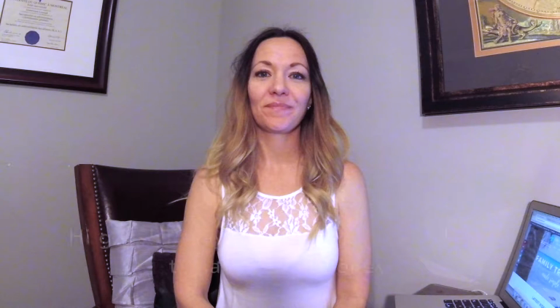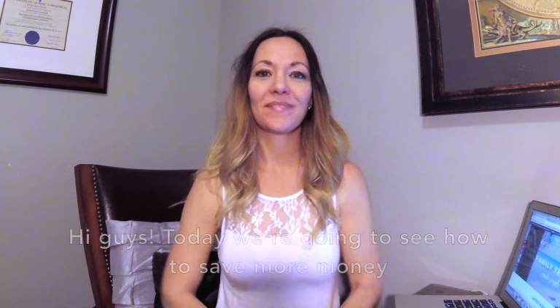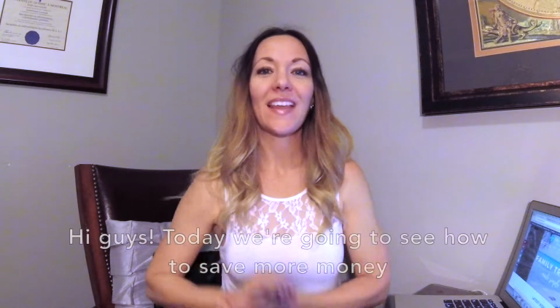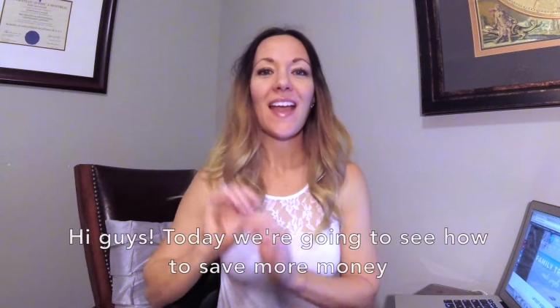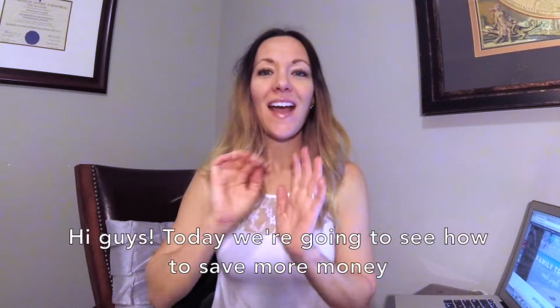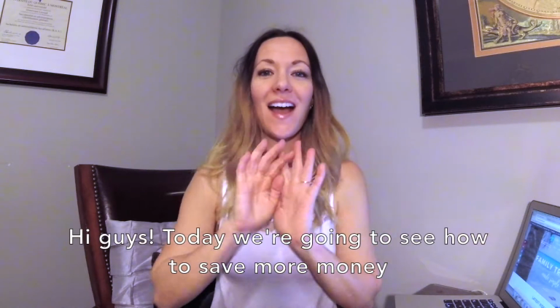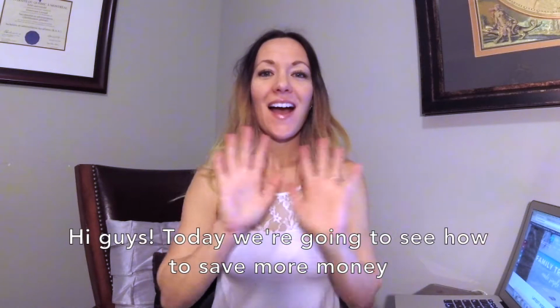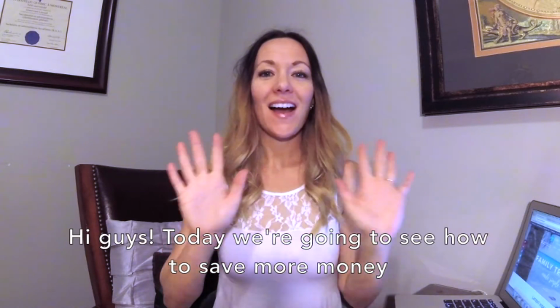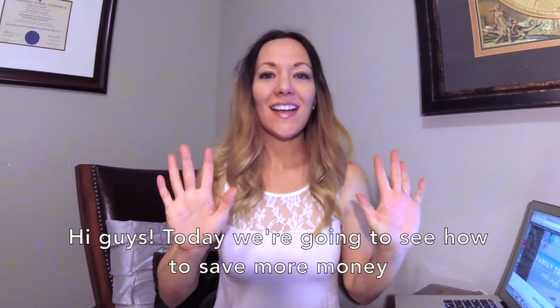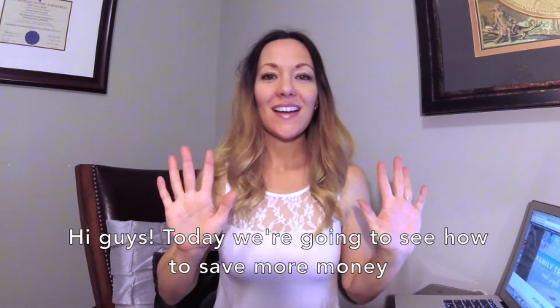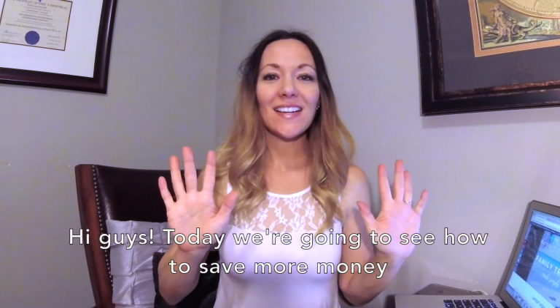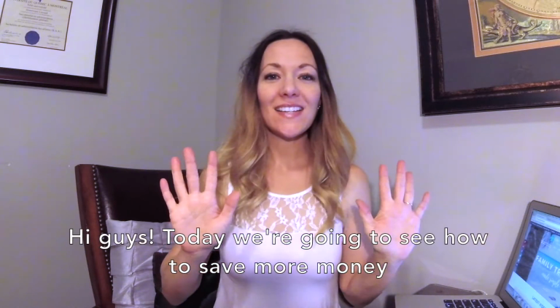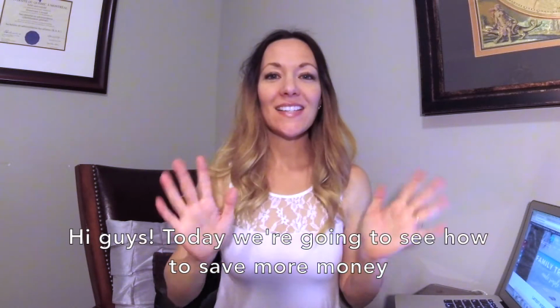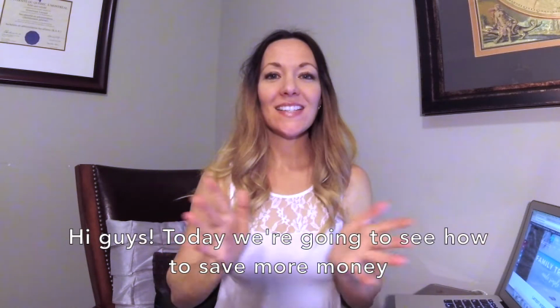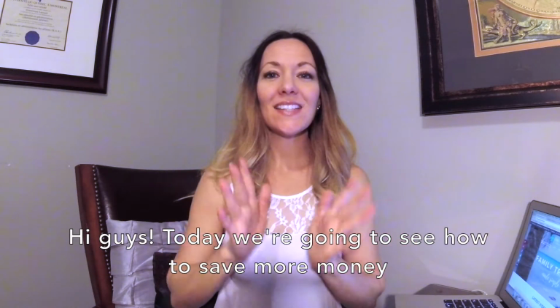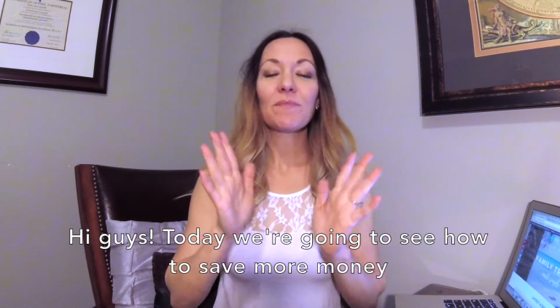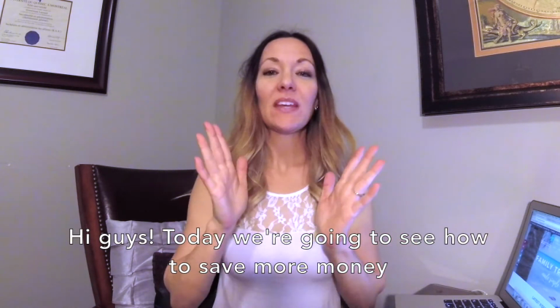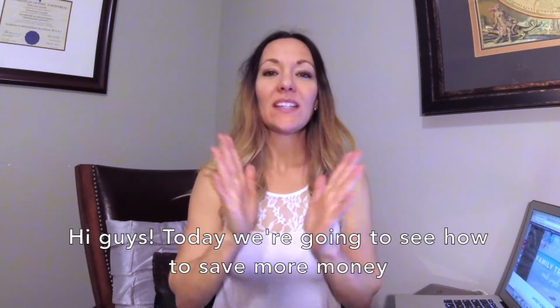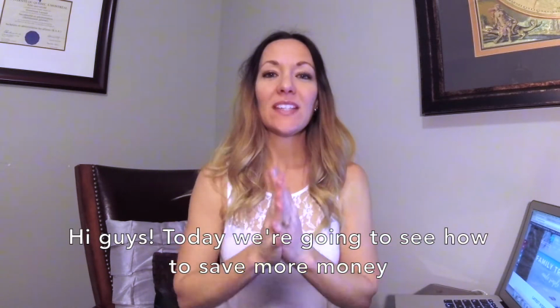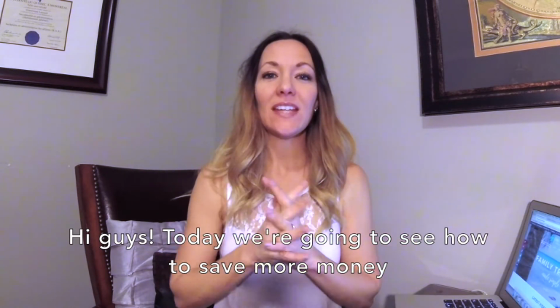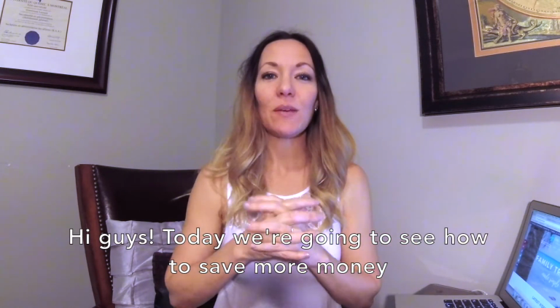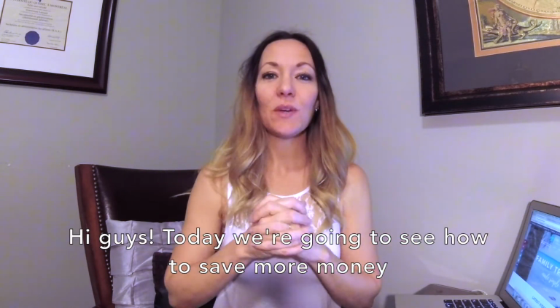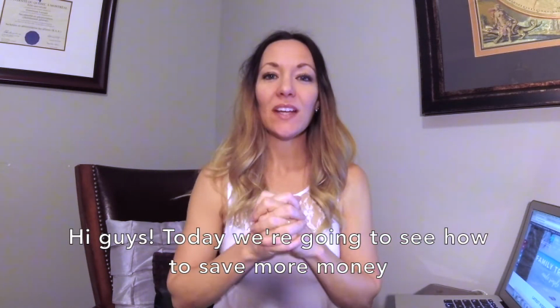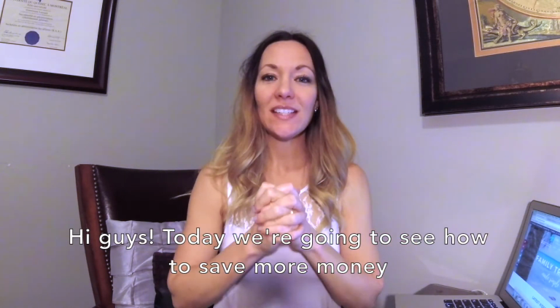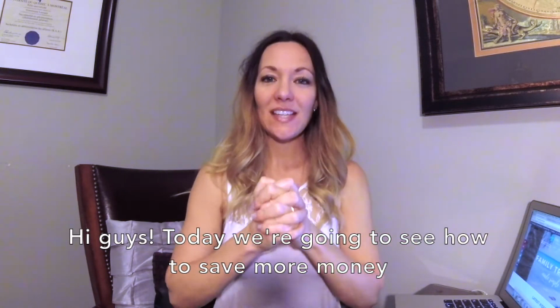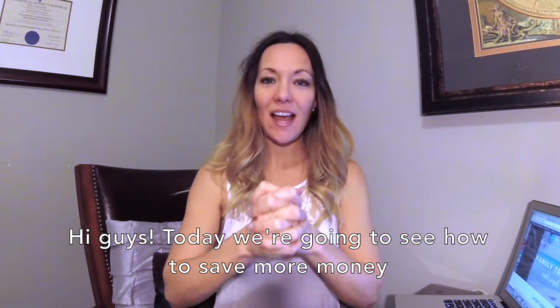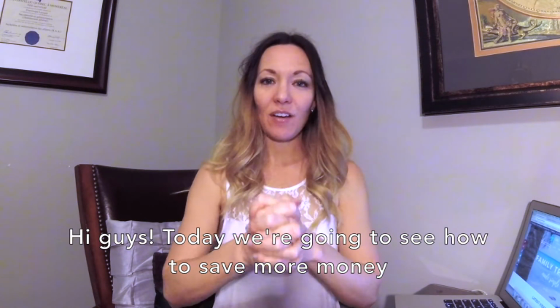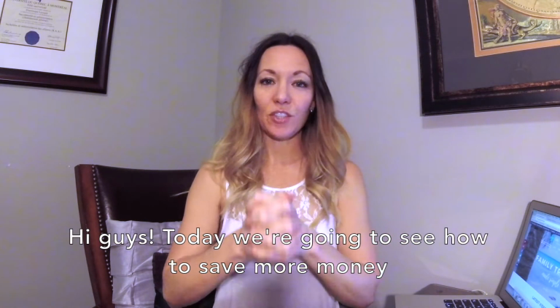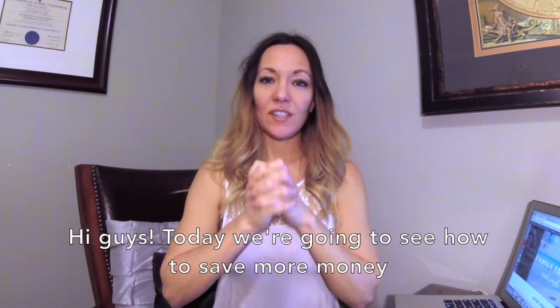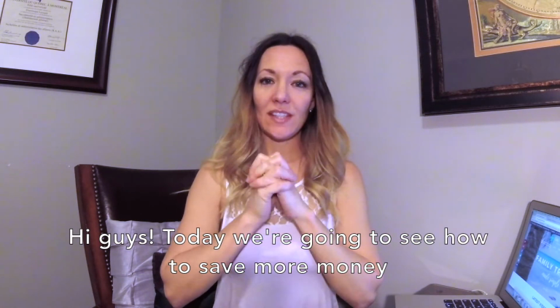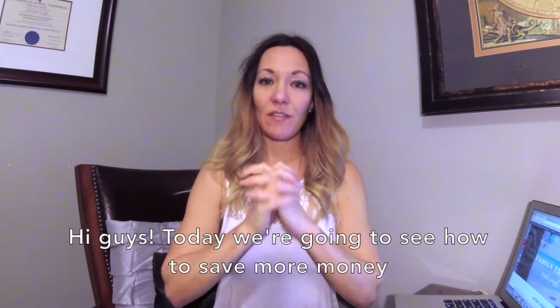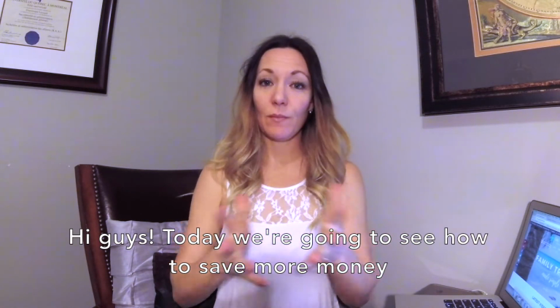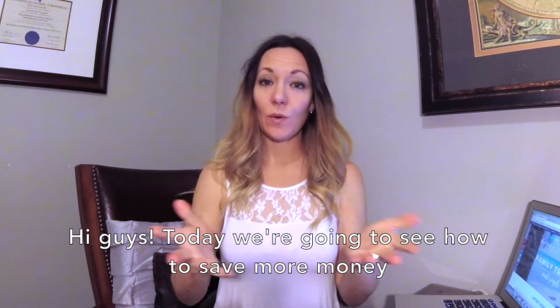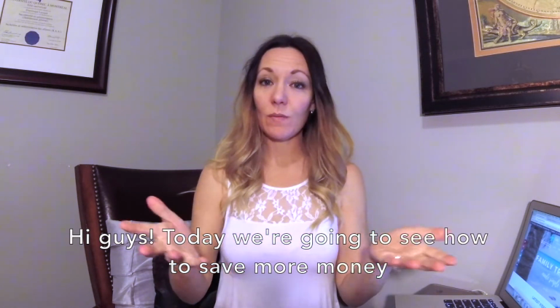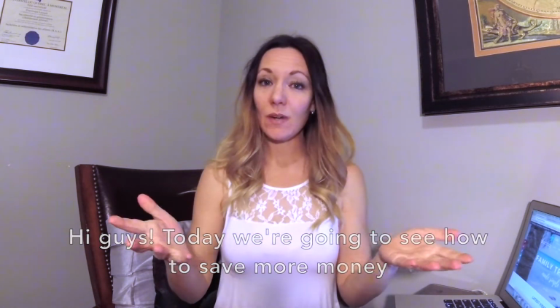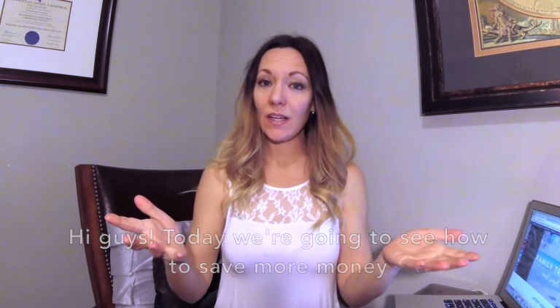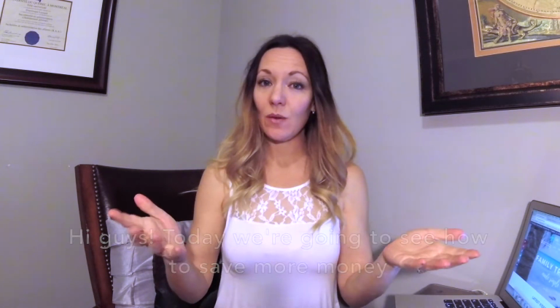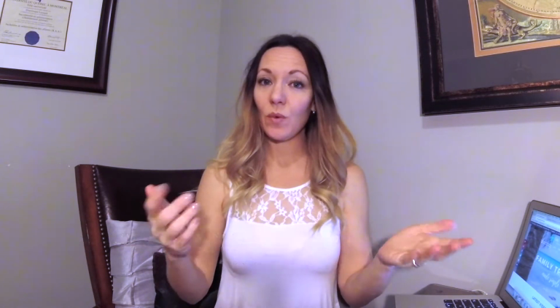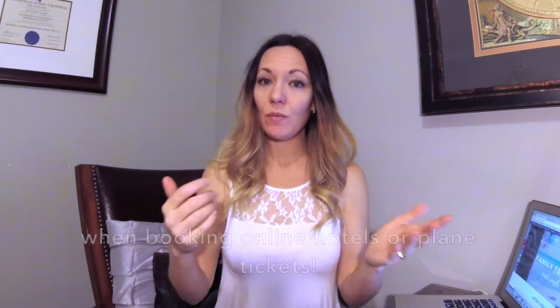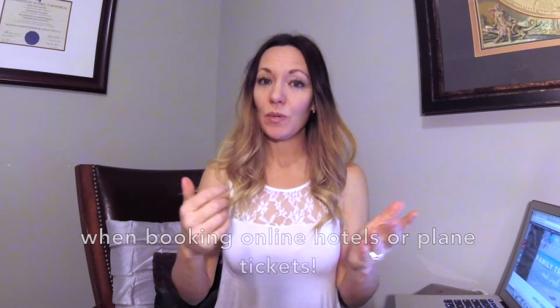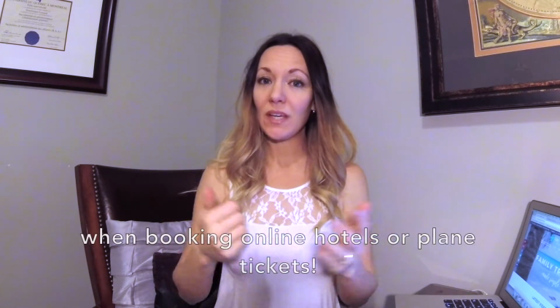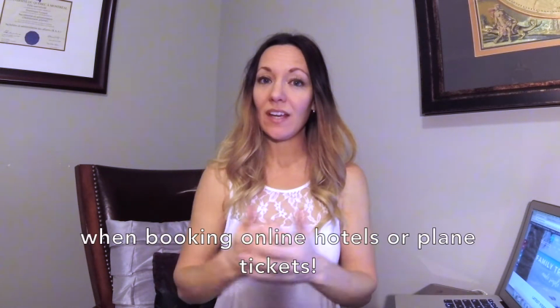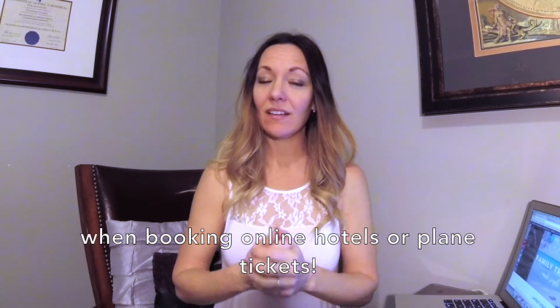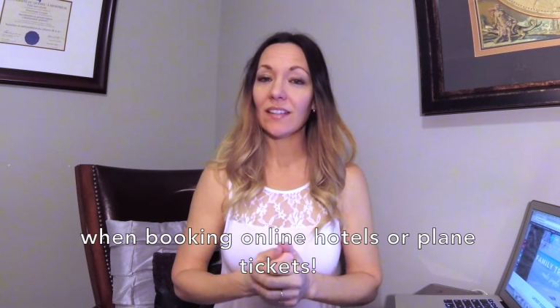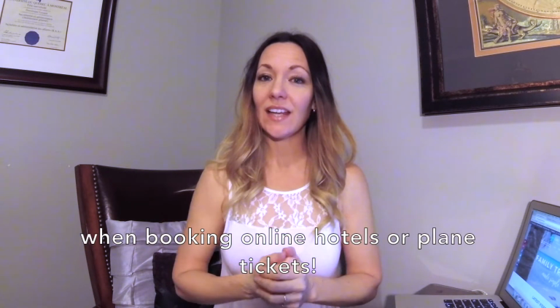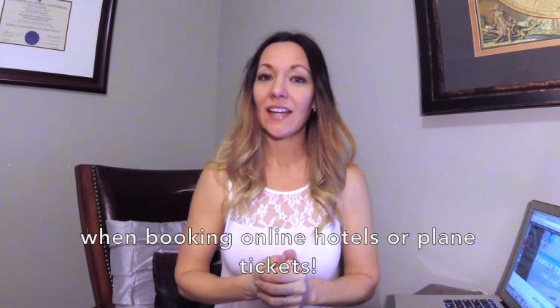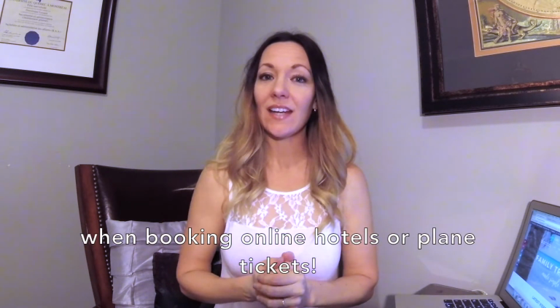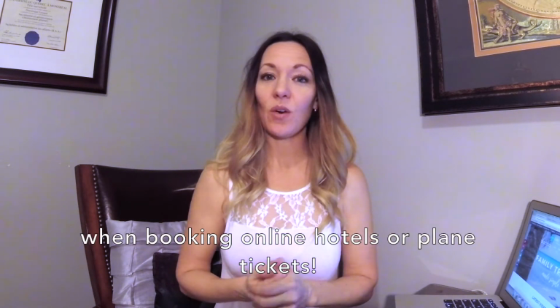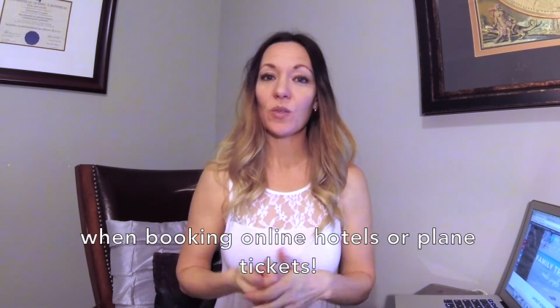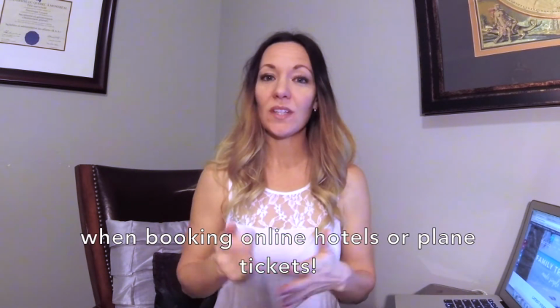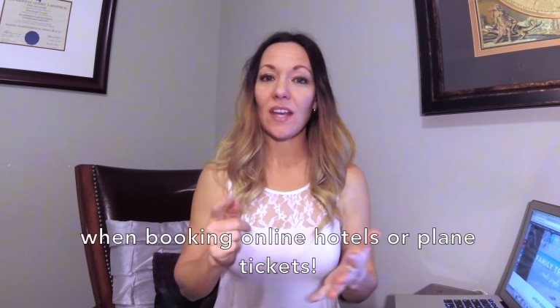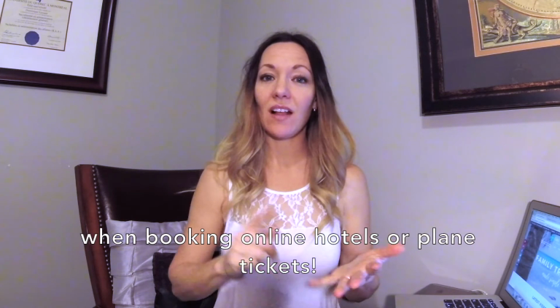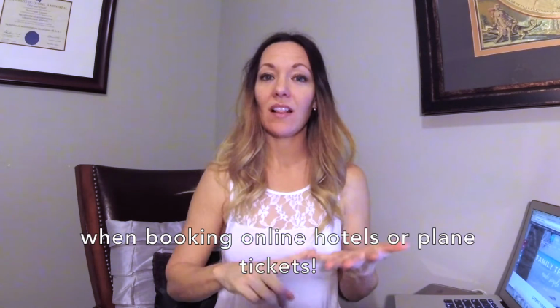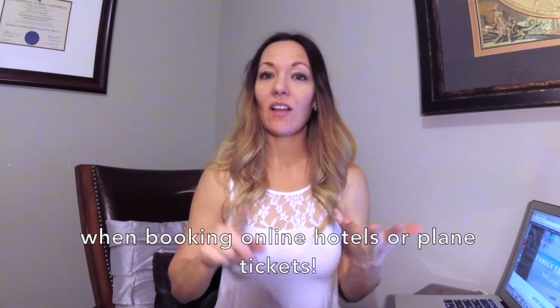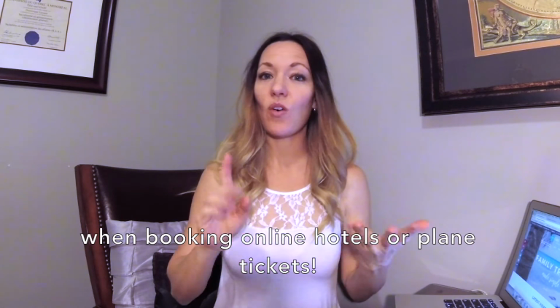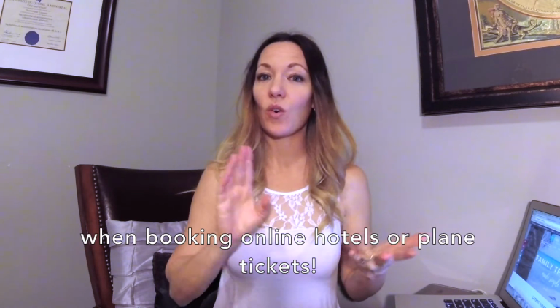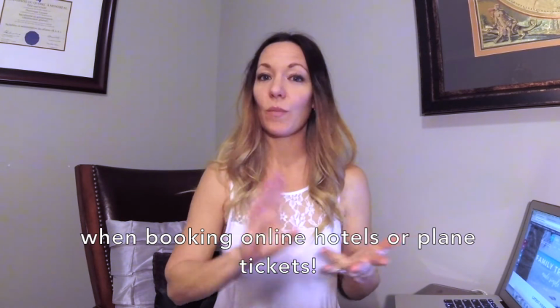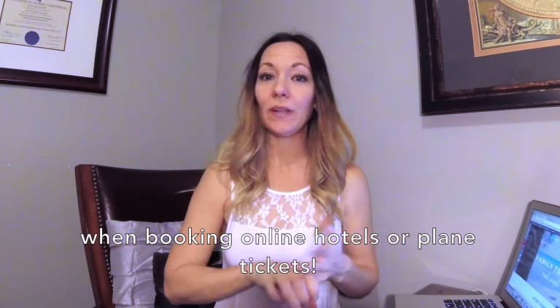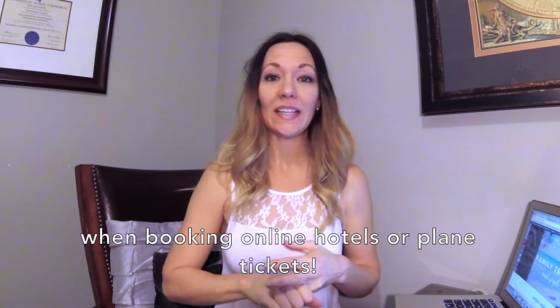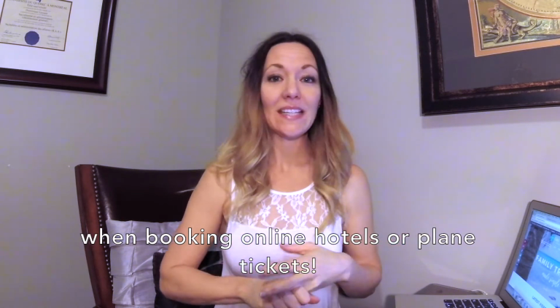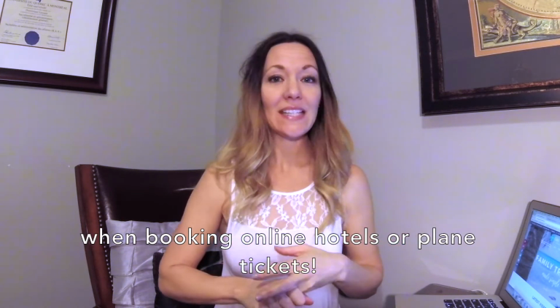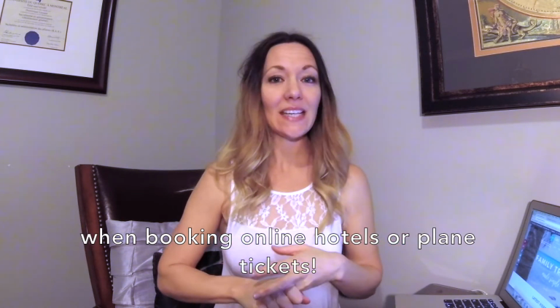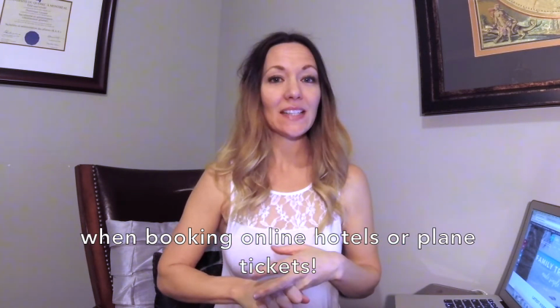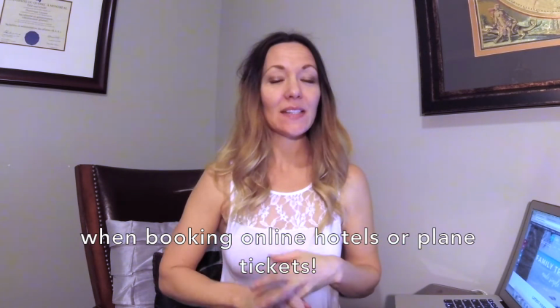Hi guys! Today we're going to see how to save more money when booking online hotel or plane tickets.